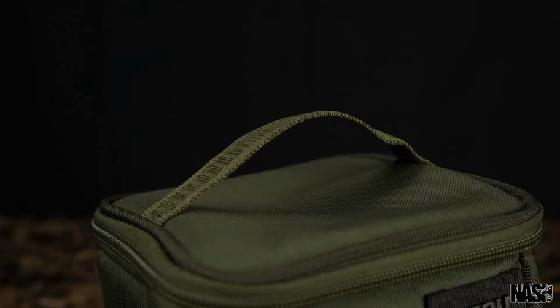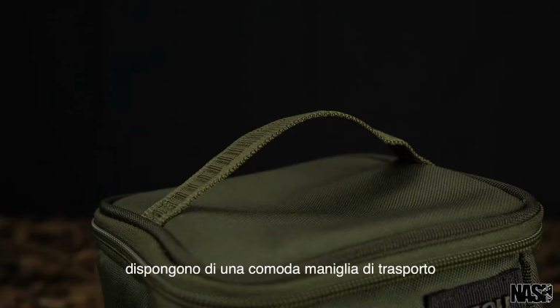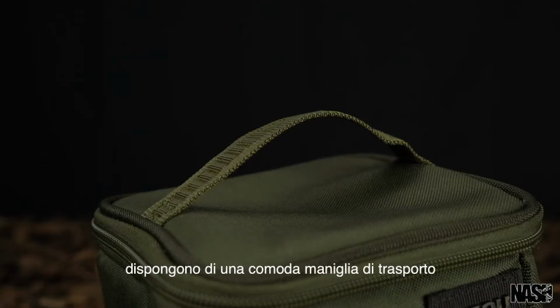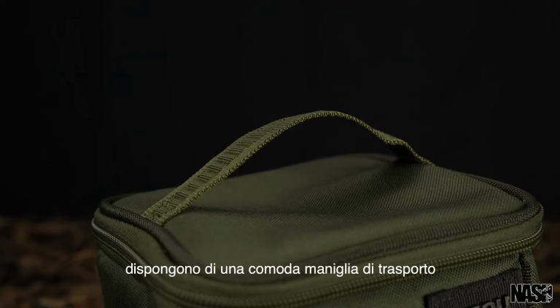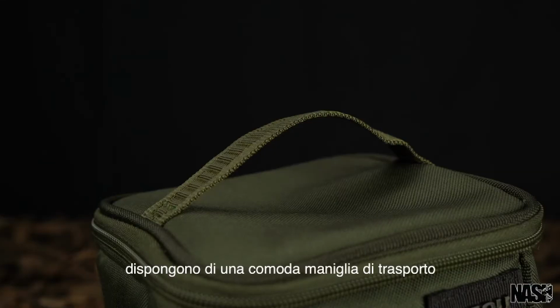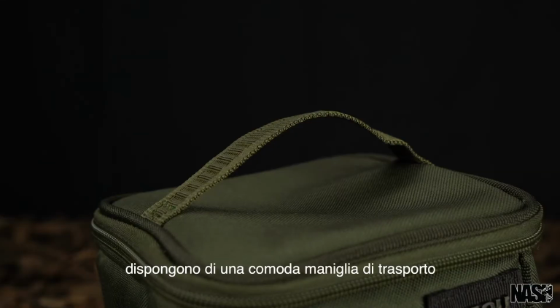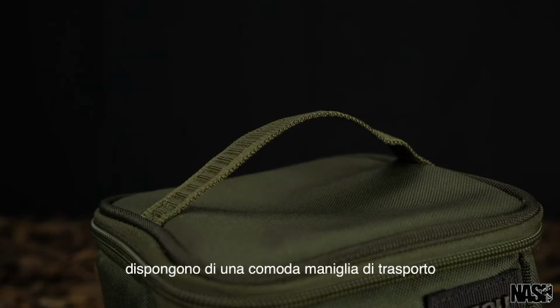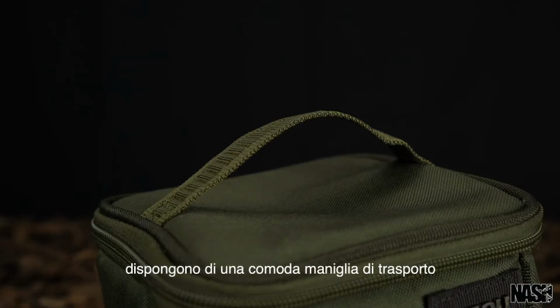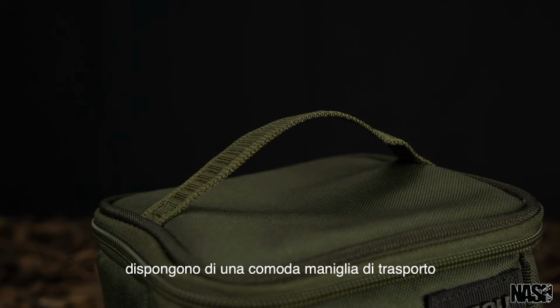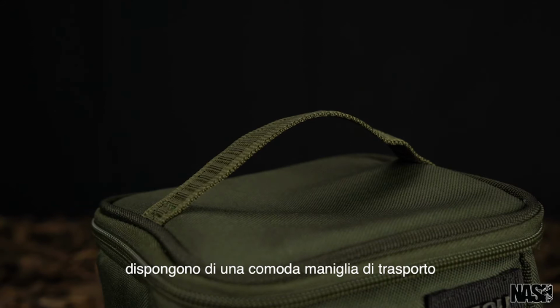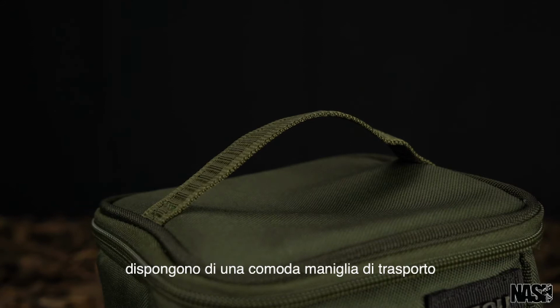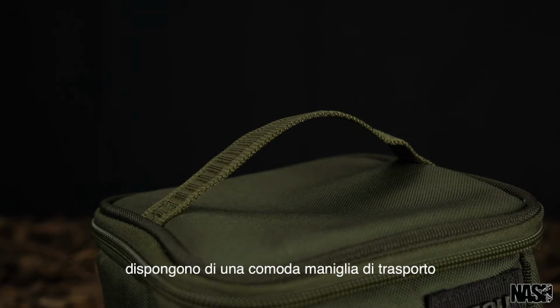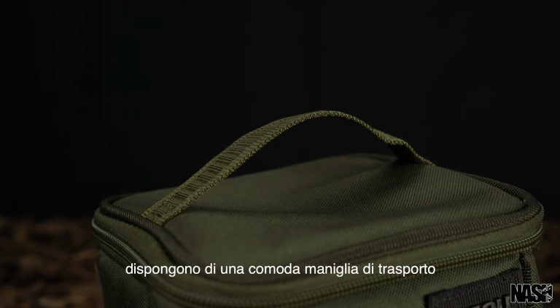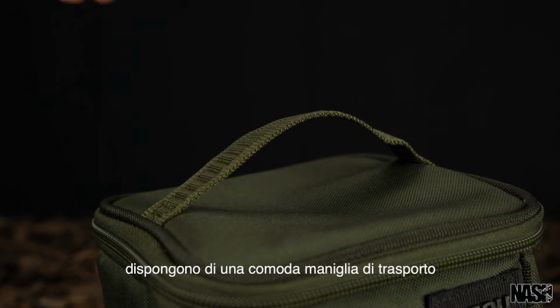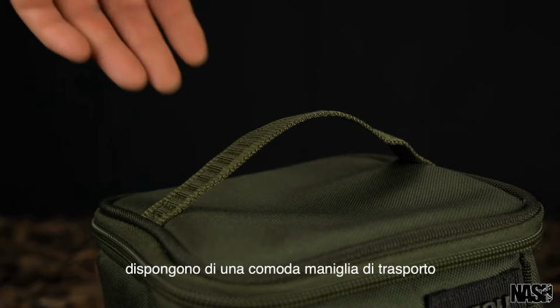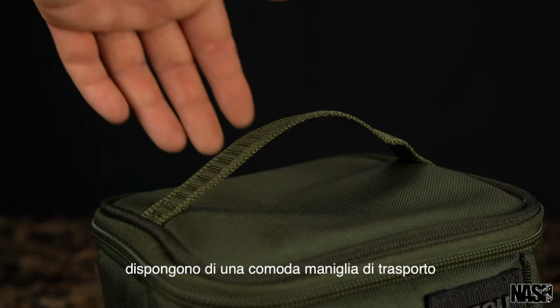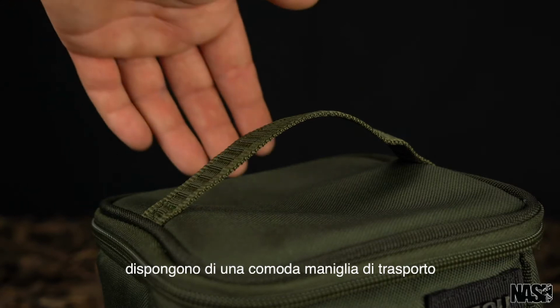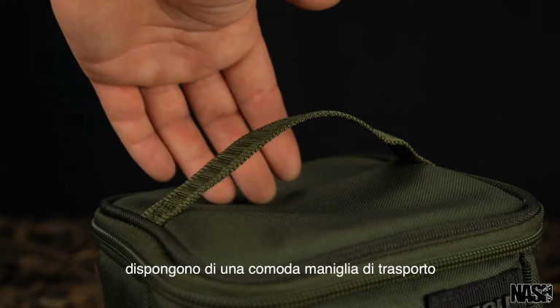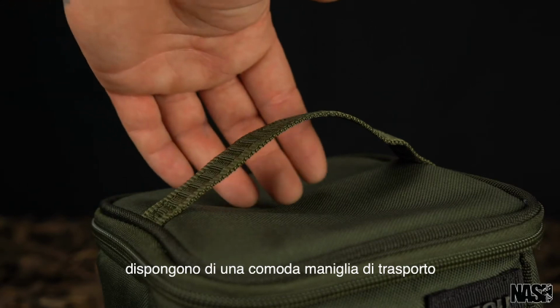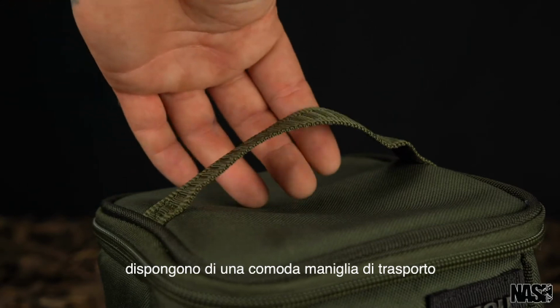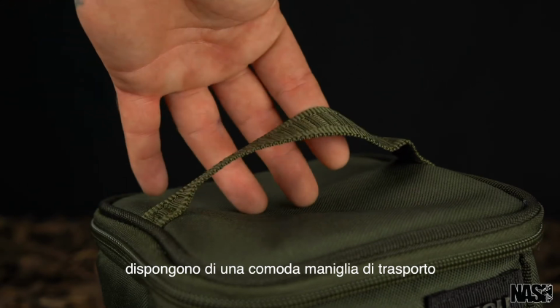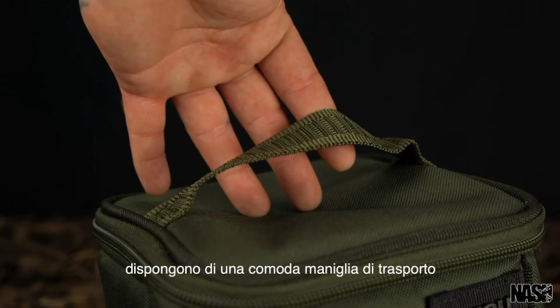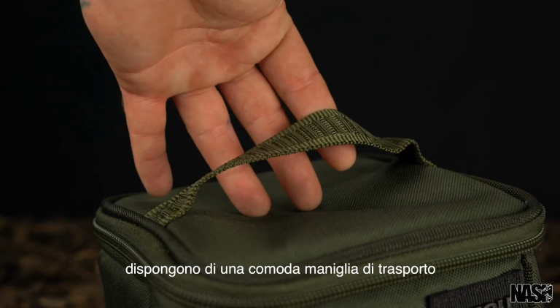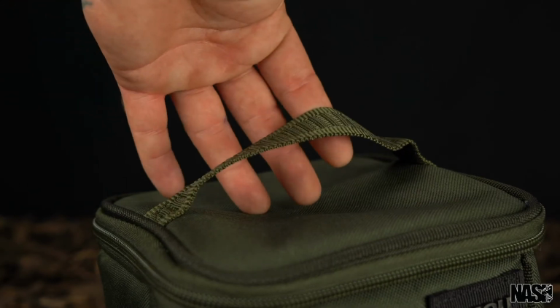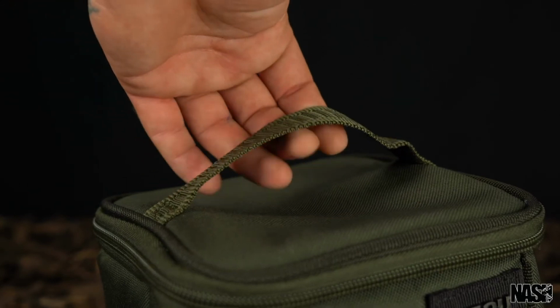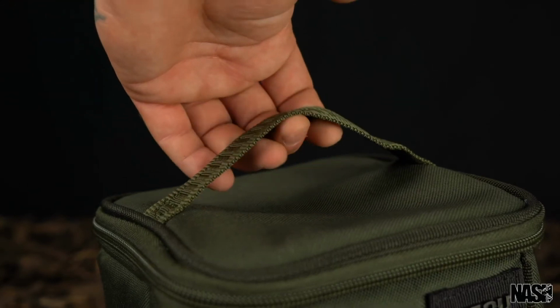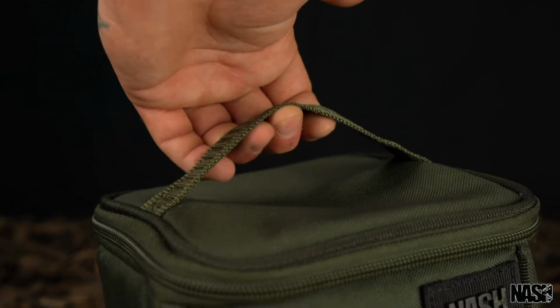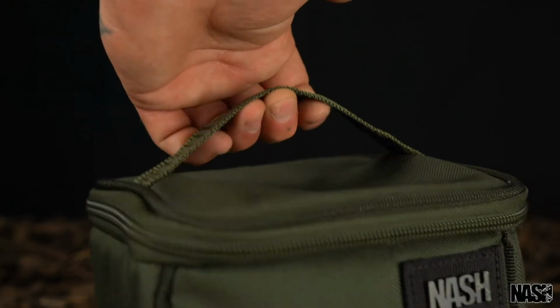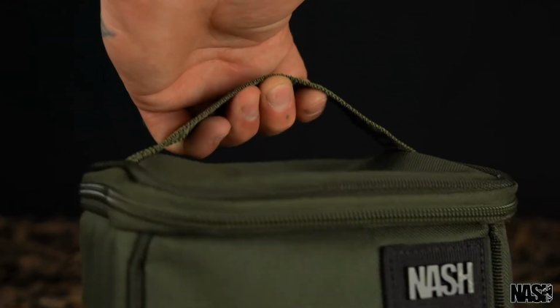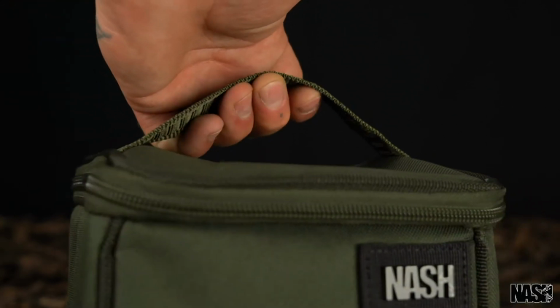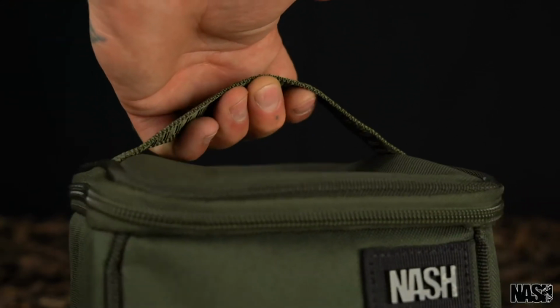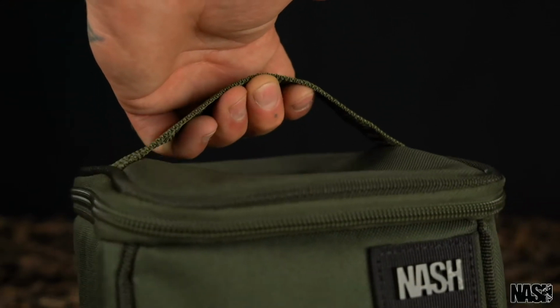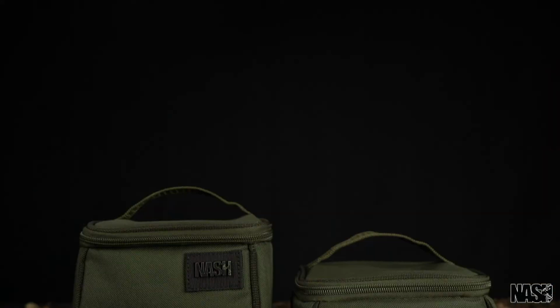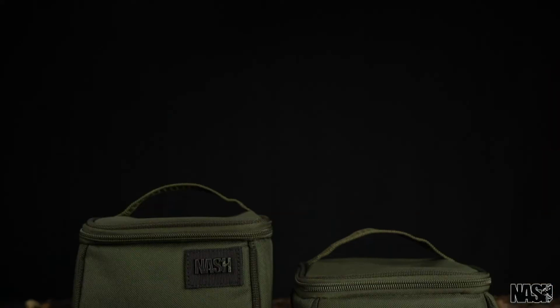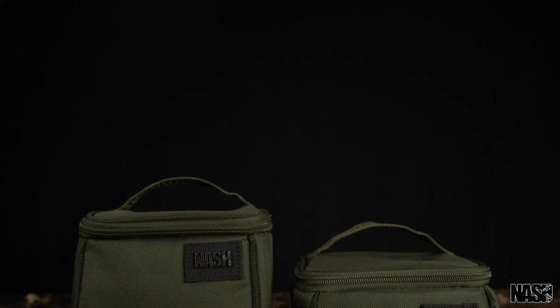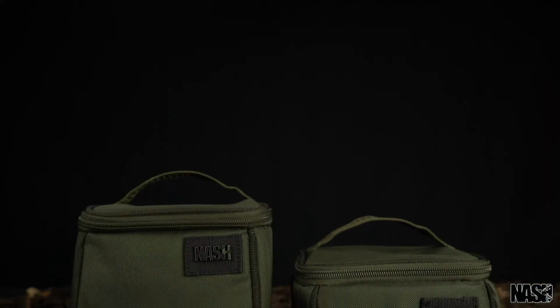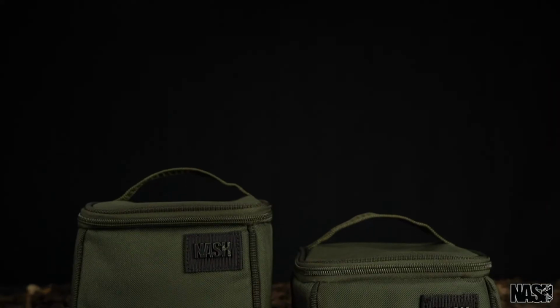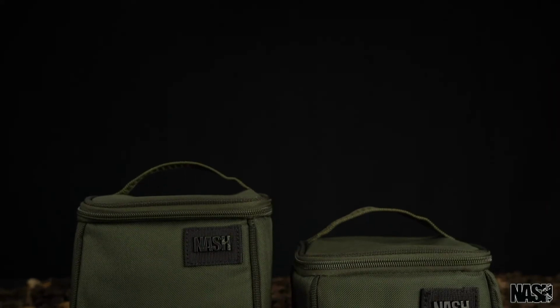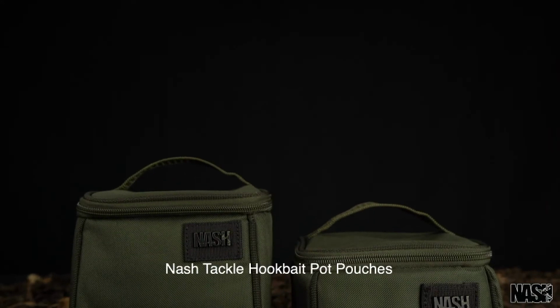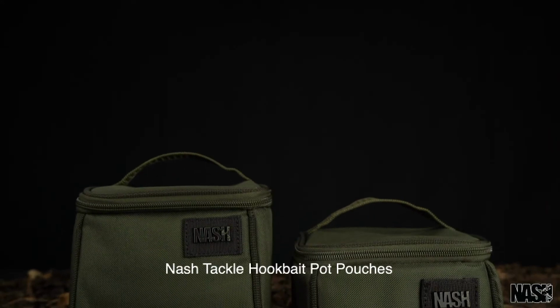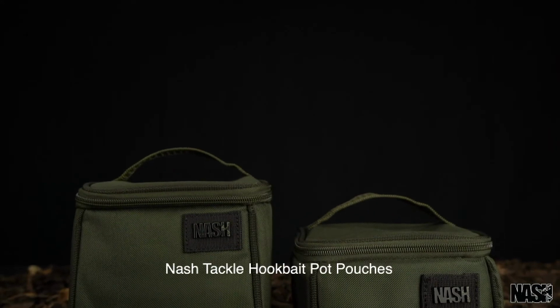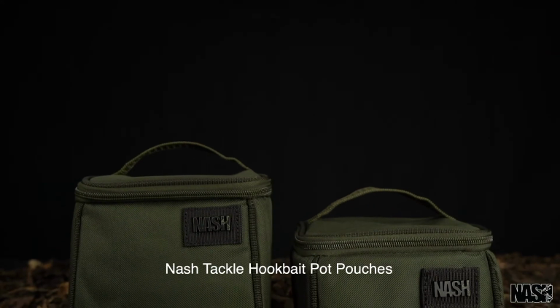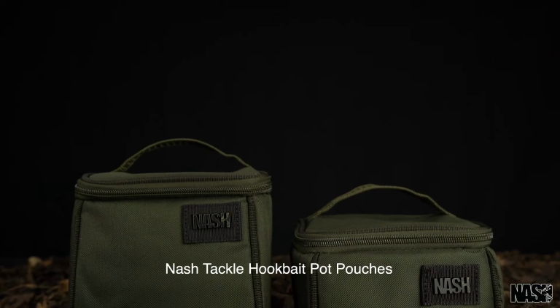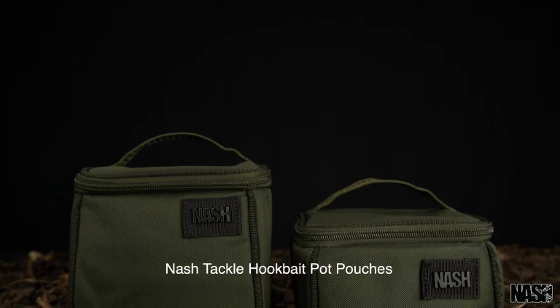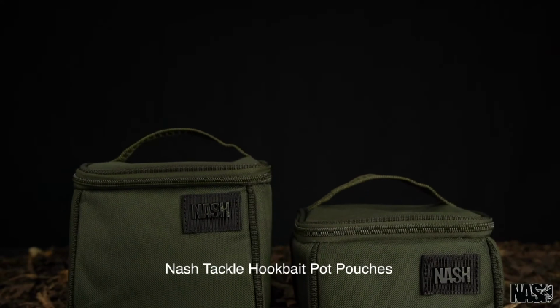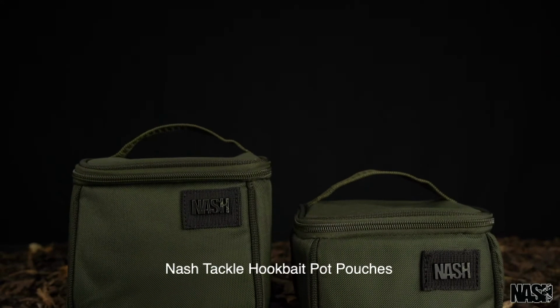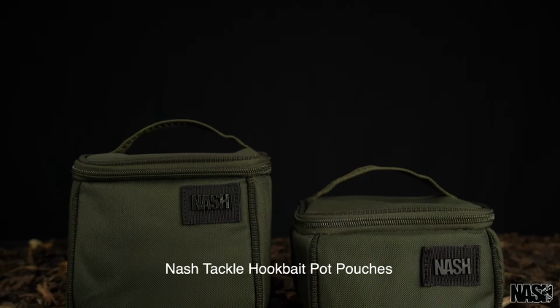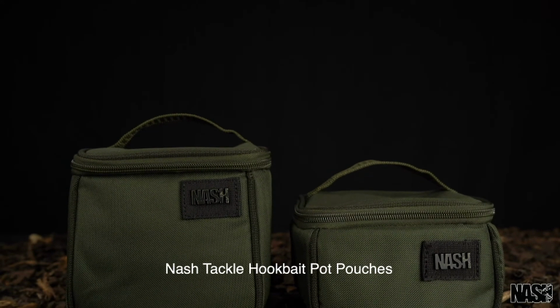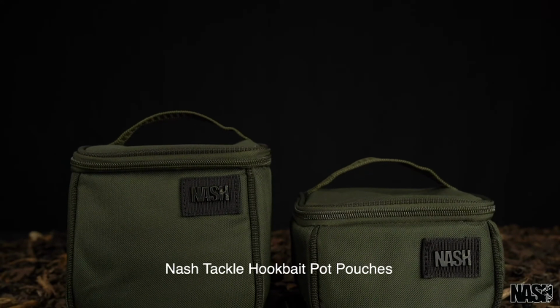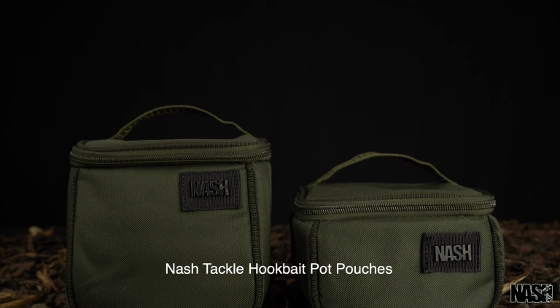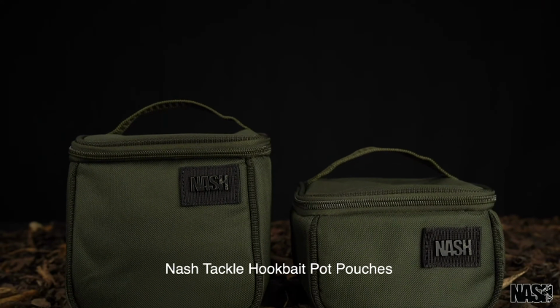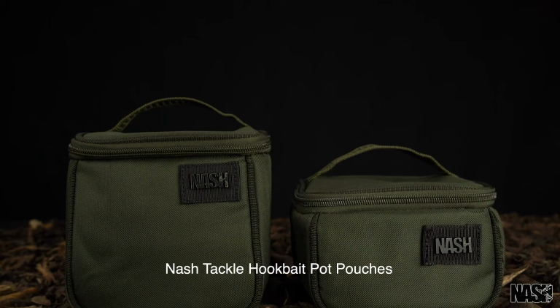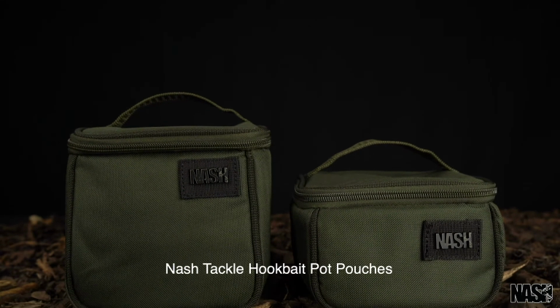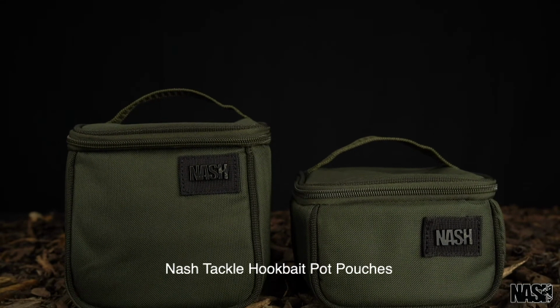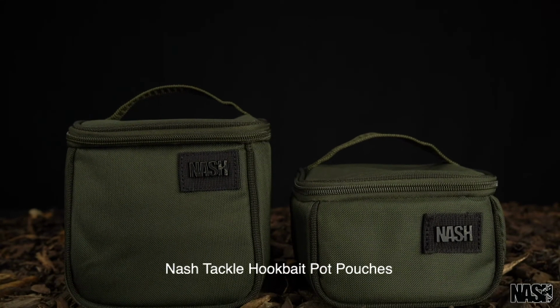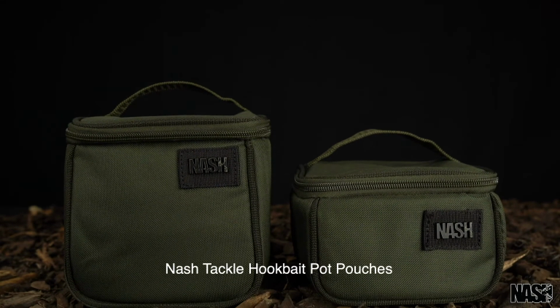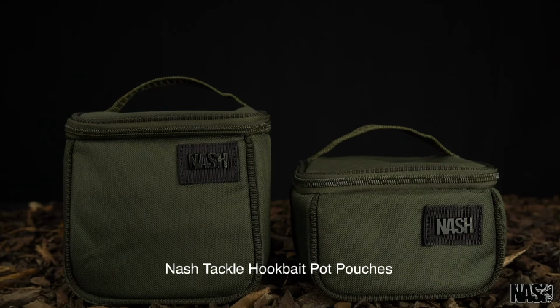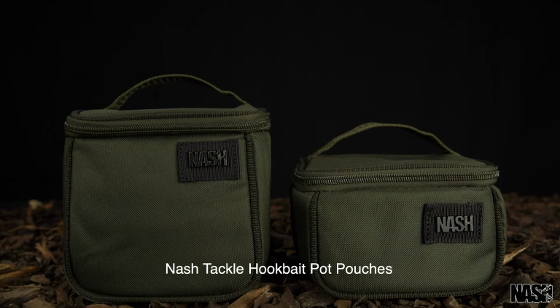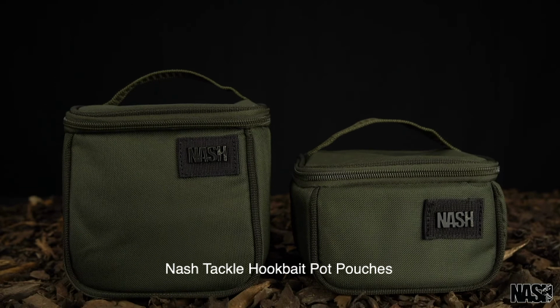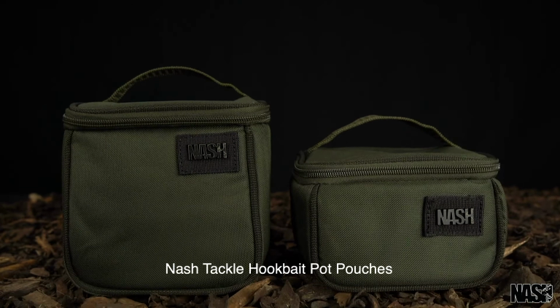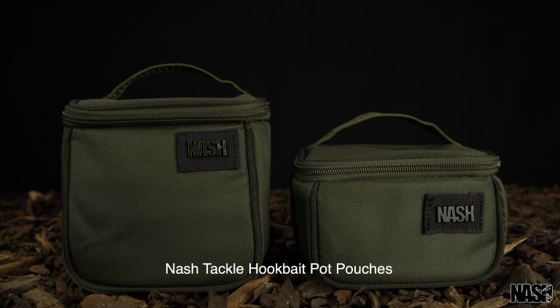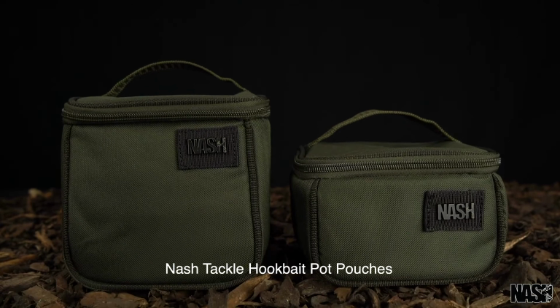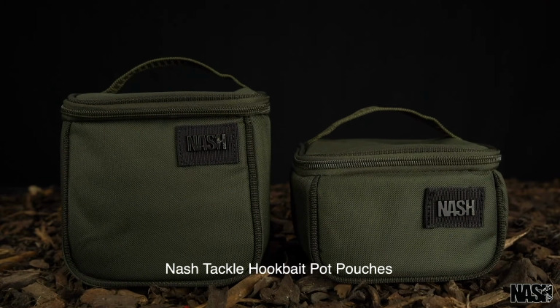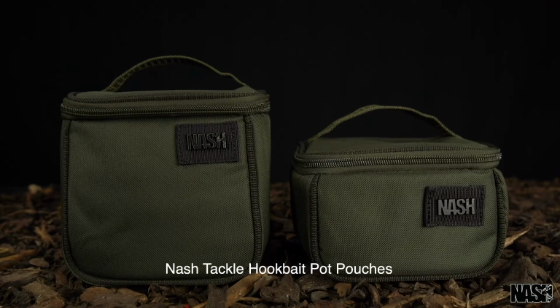Both feature a convenient carry handle. The Nash Tackle Hook Bait Pot Pouches.